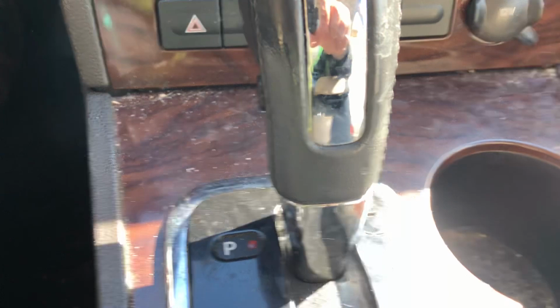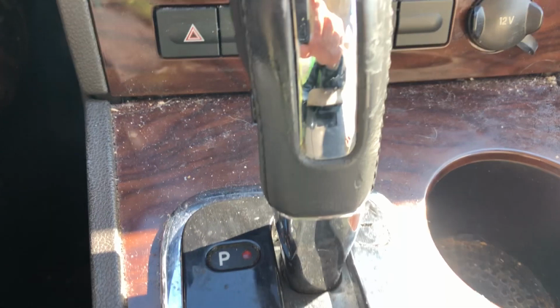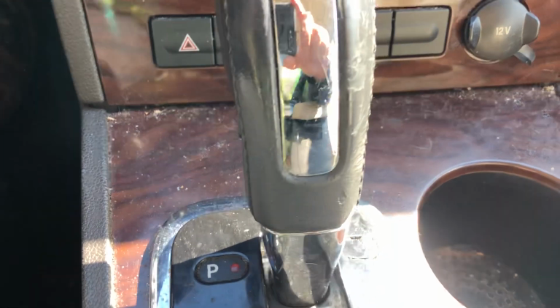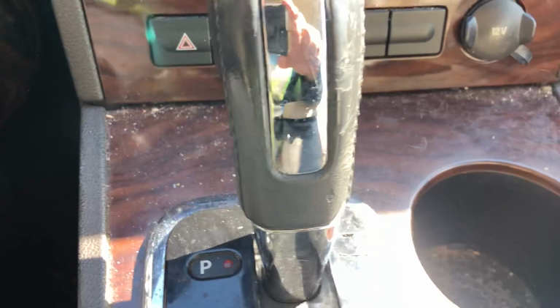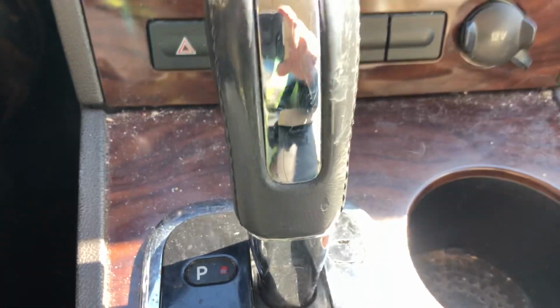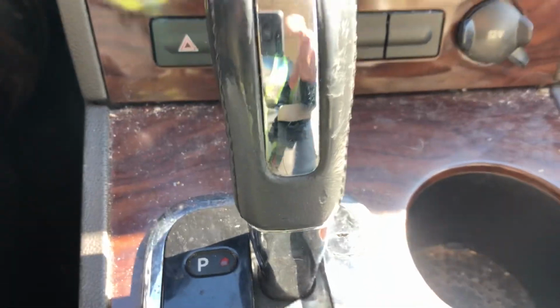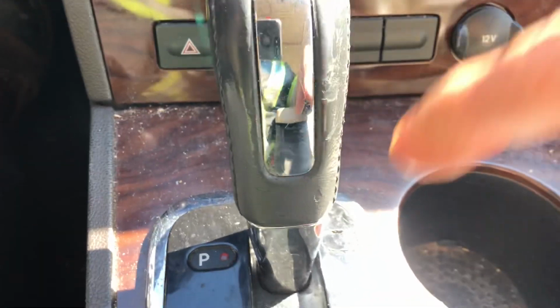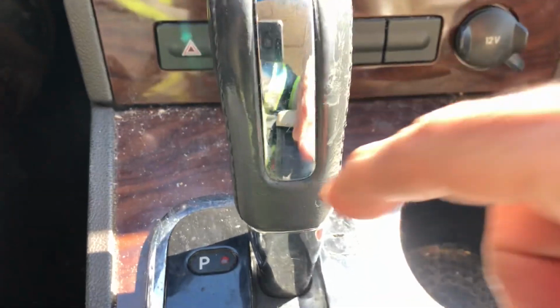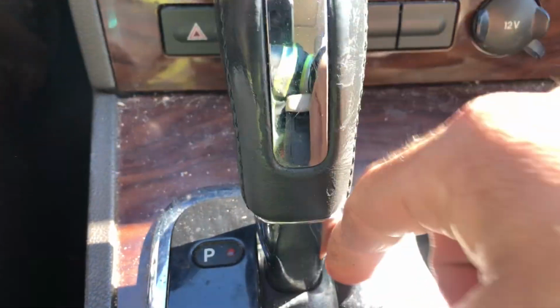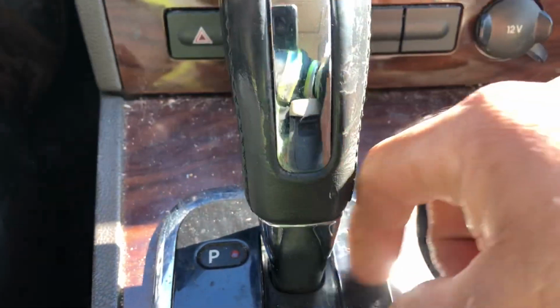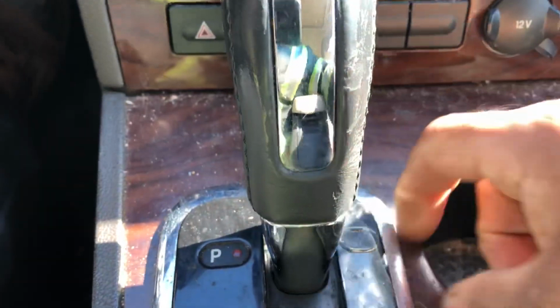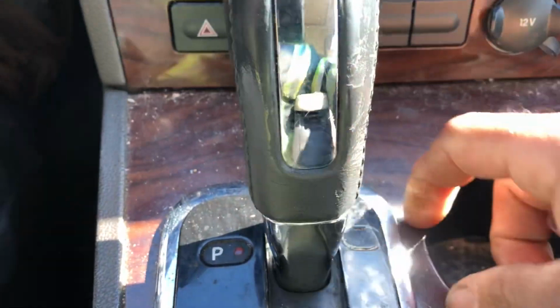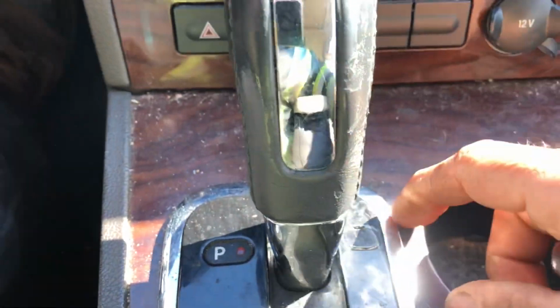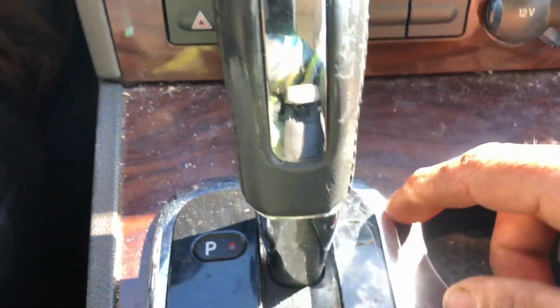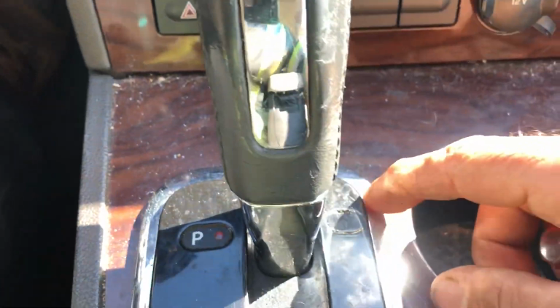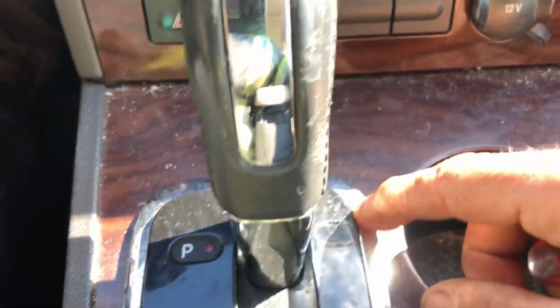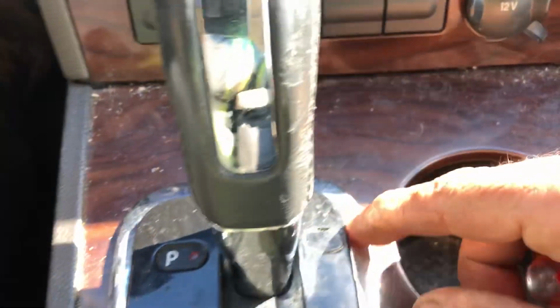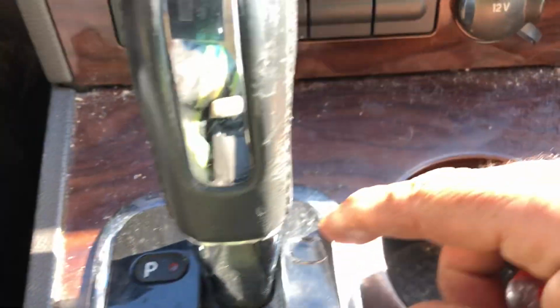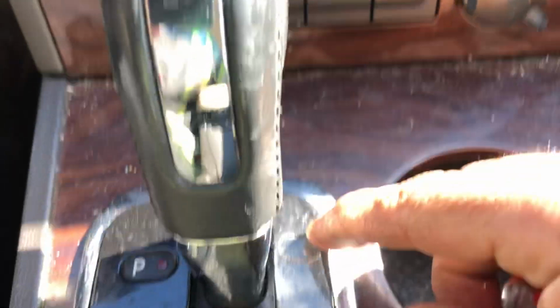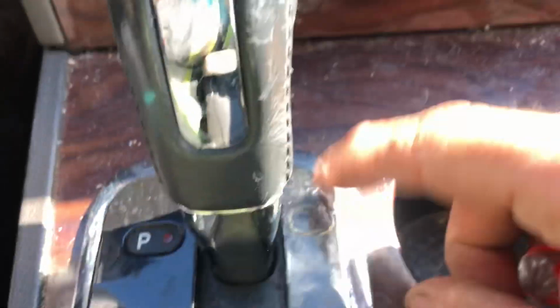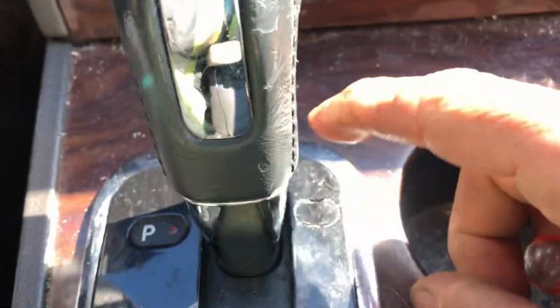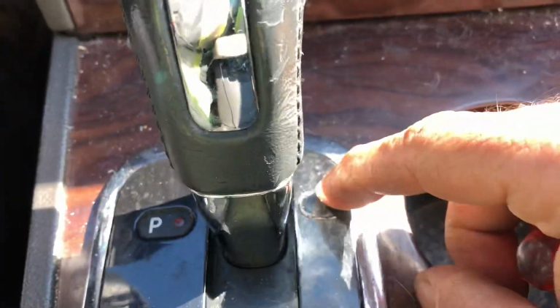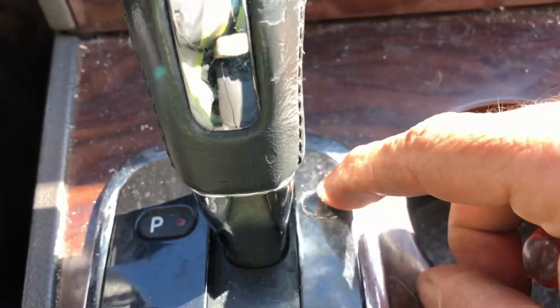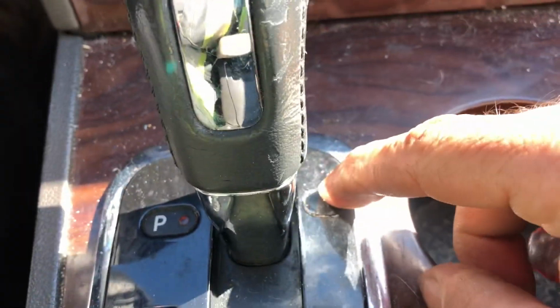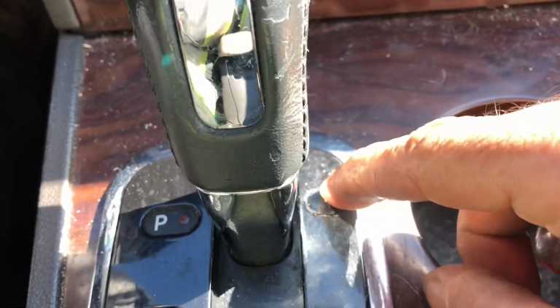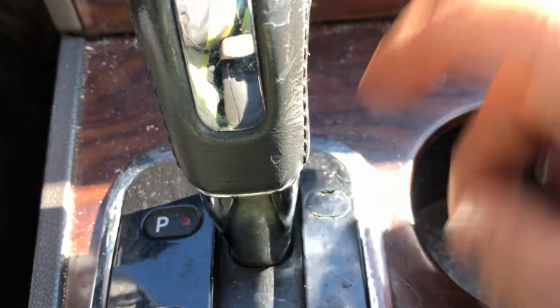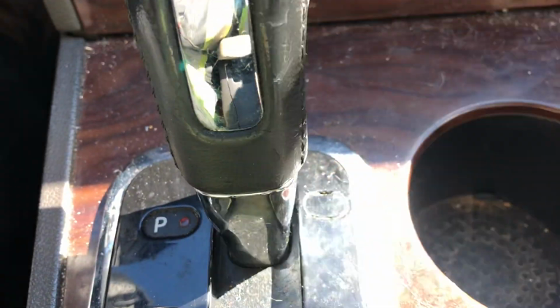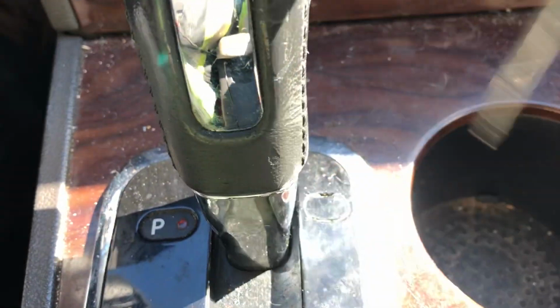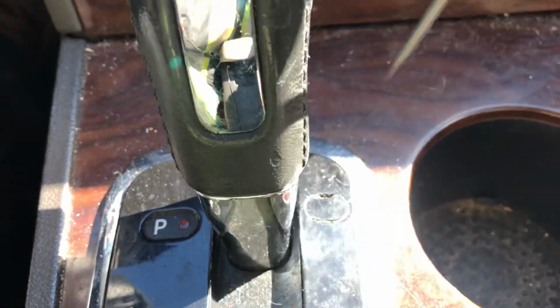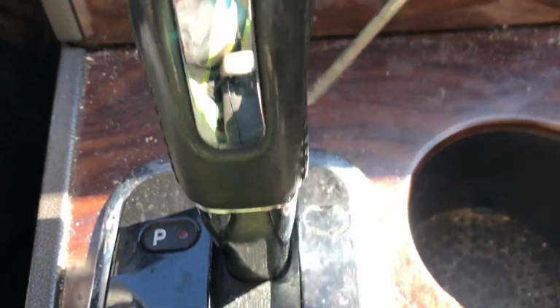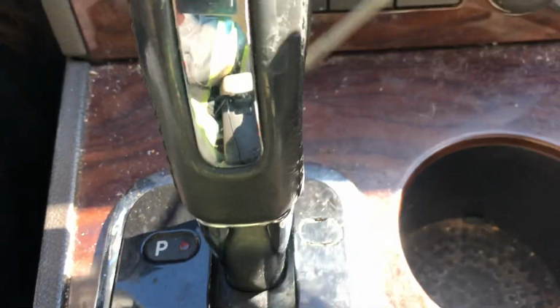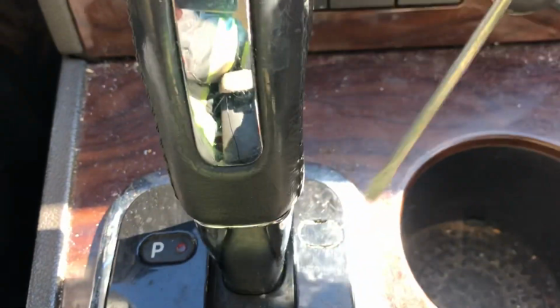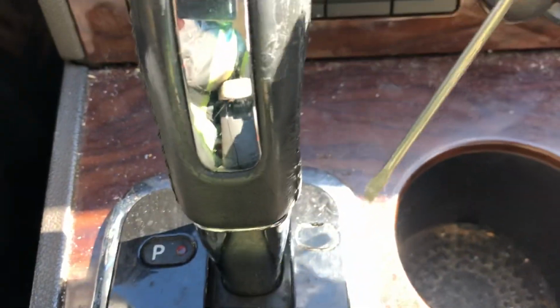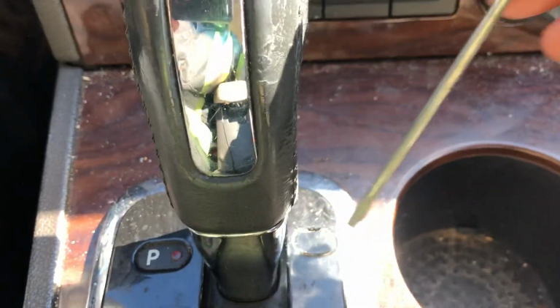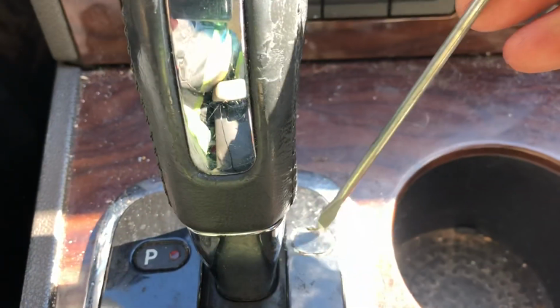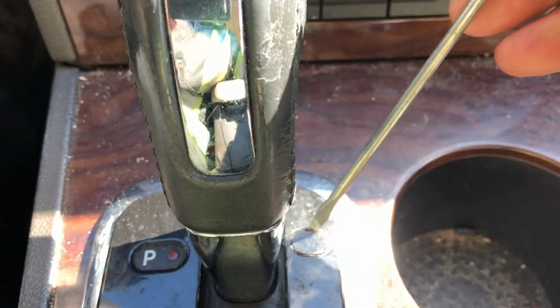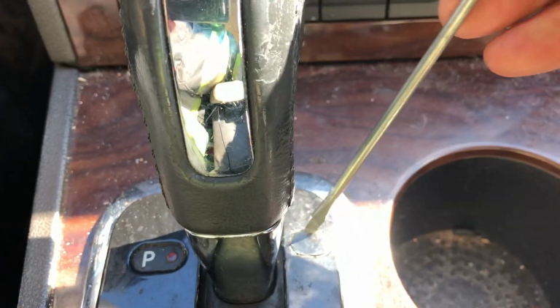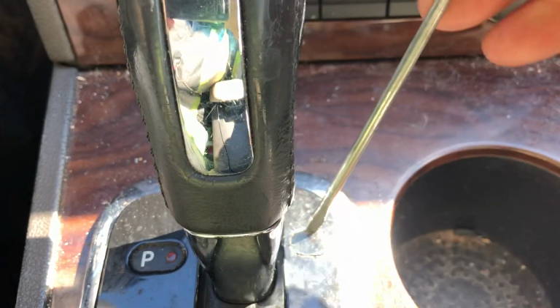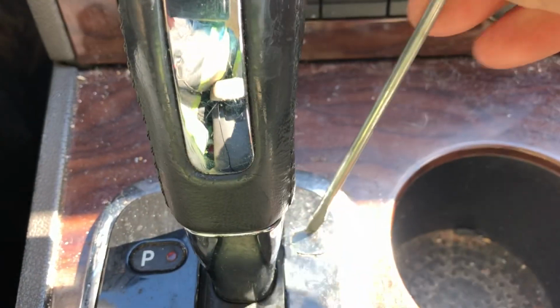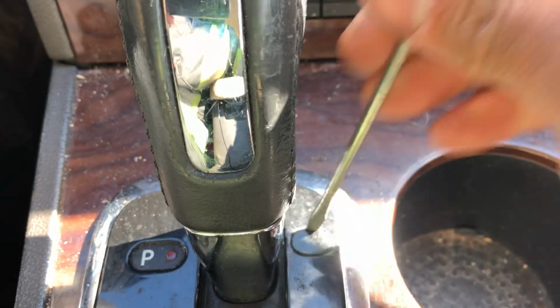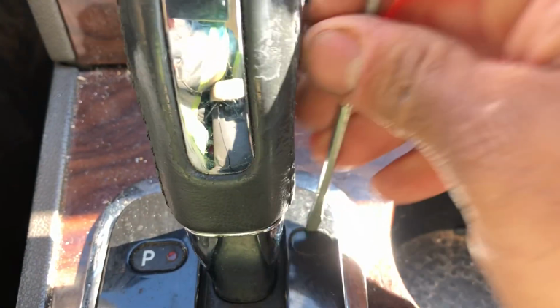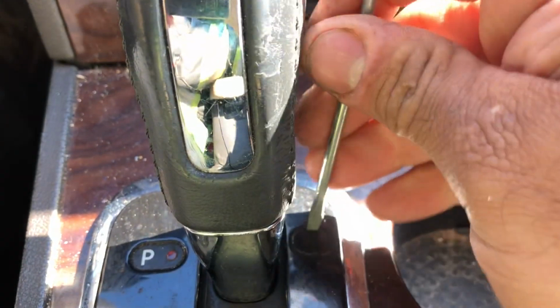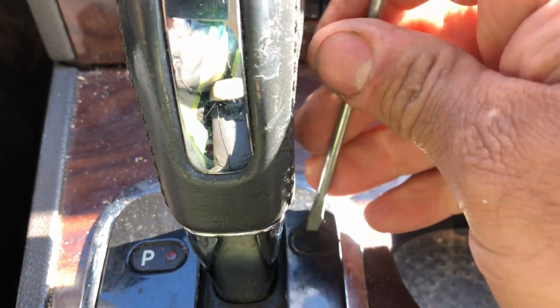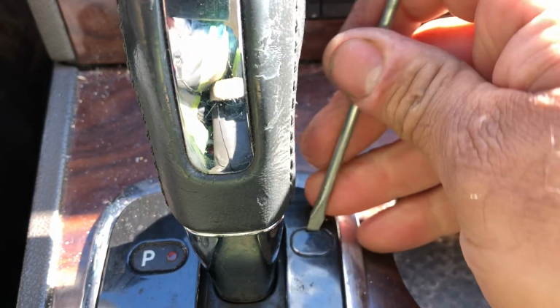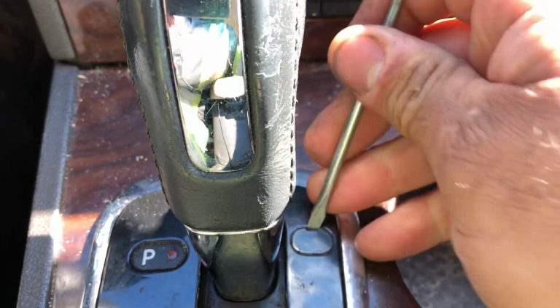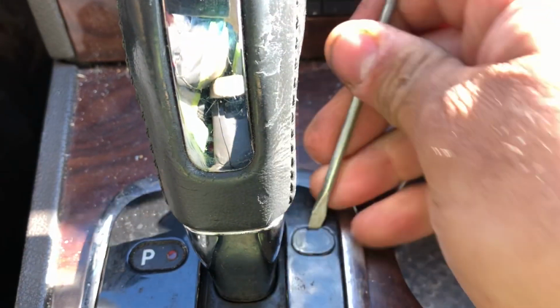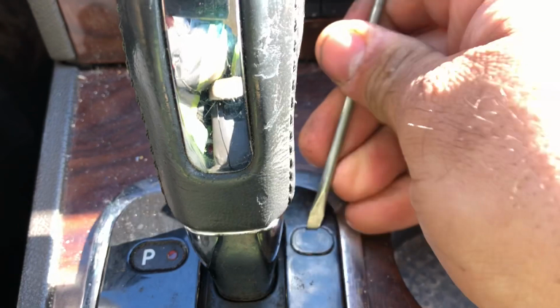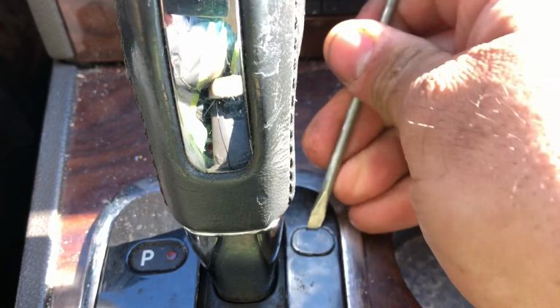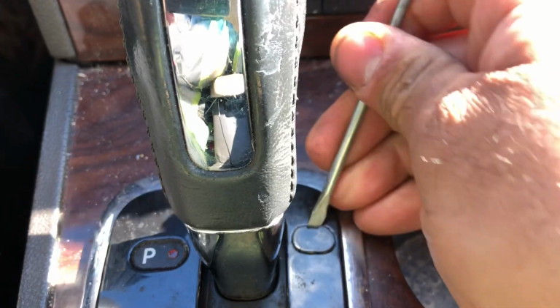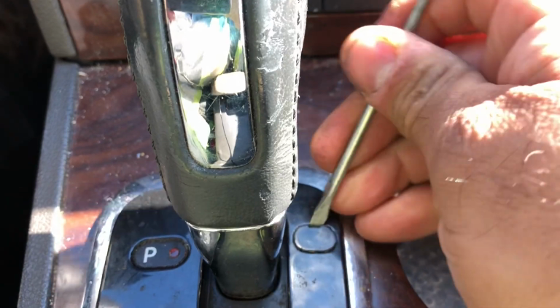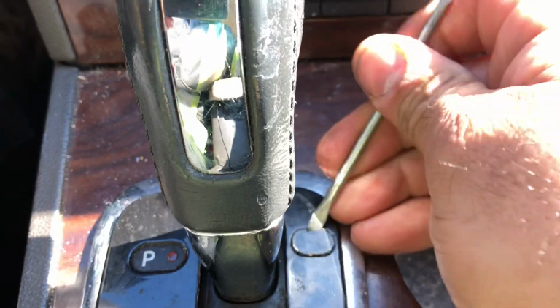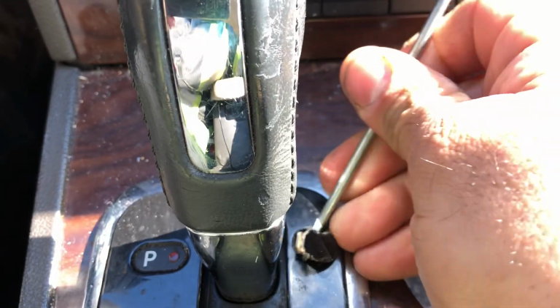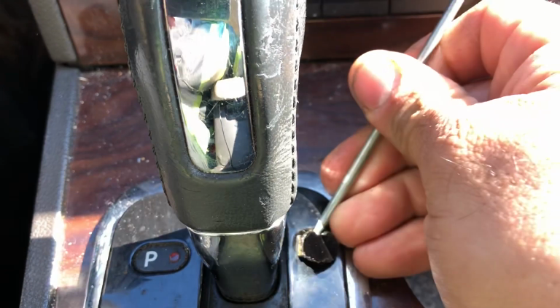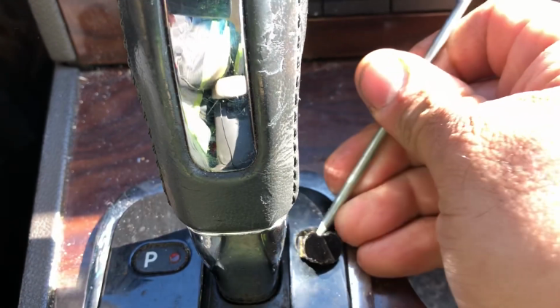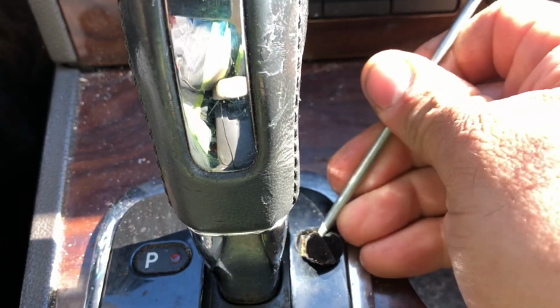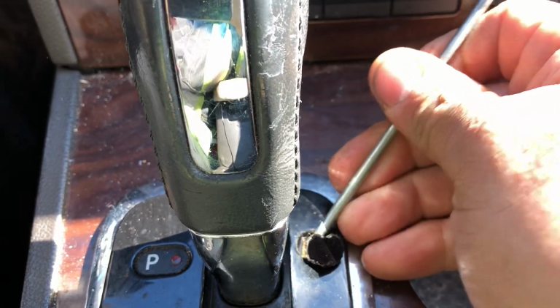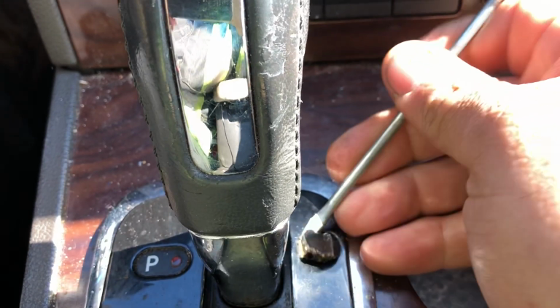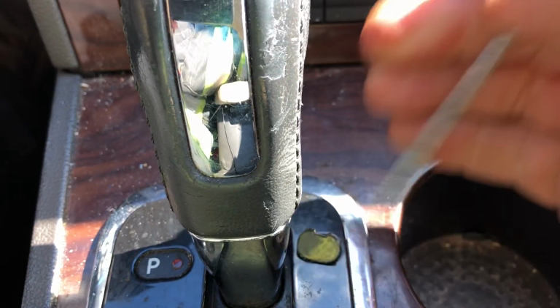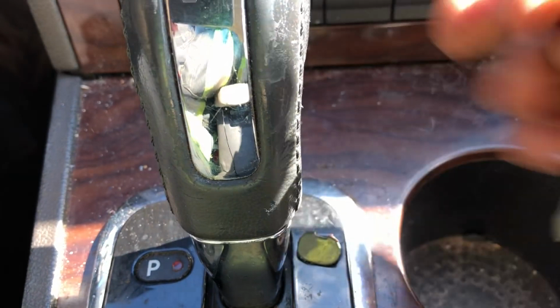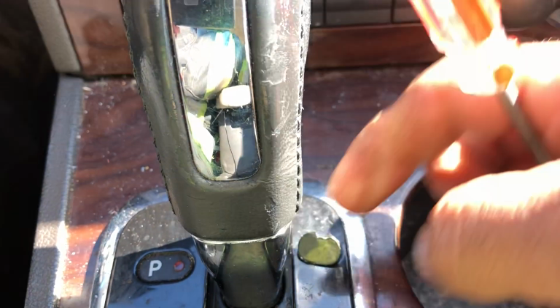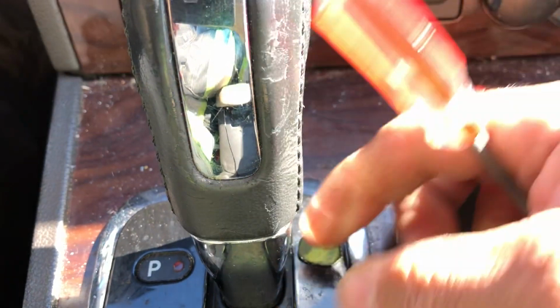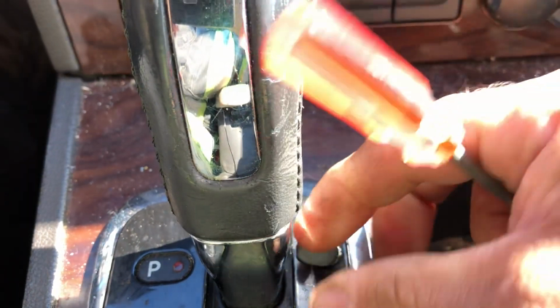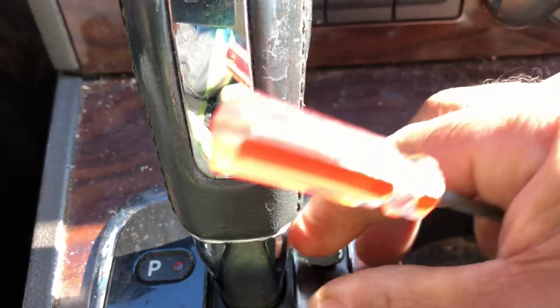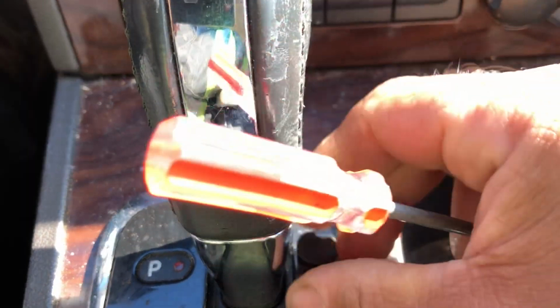On a 2008 Ford Taurus, you have the cover right here. You're going to want to put the screwdriver in and just twist it a little bit to get it out.